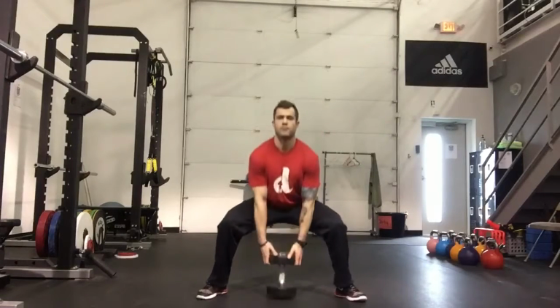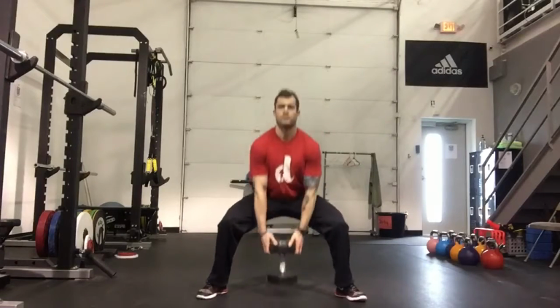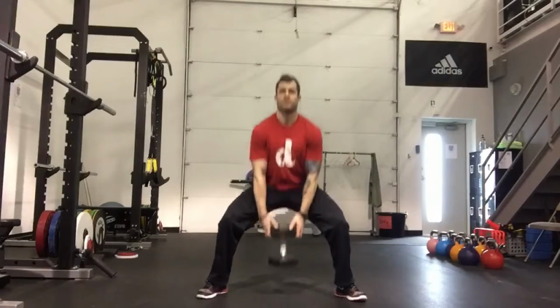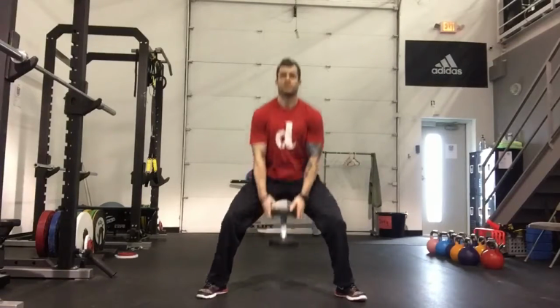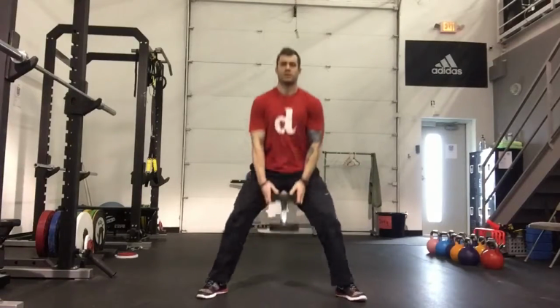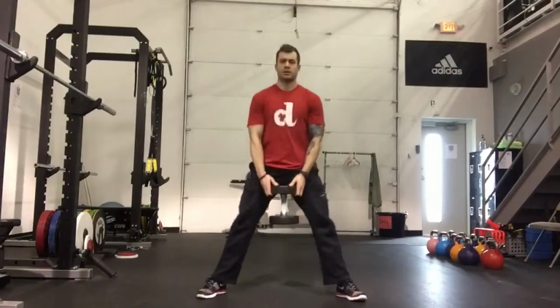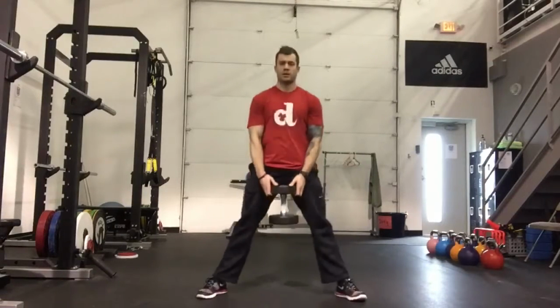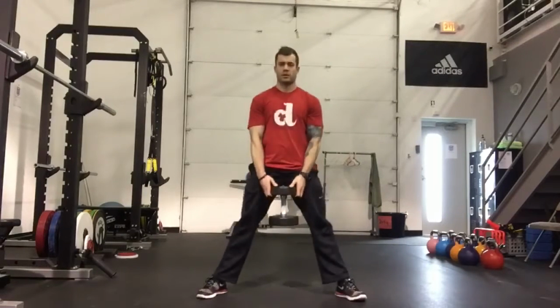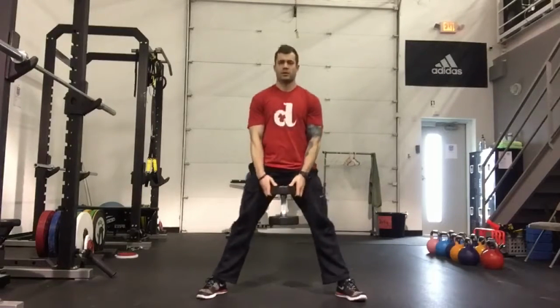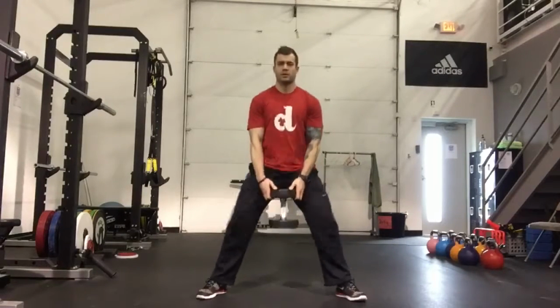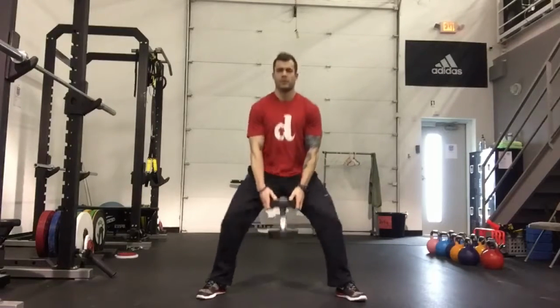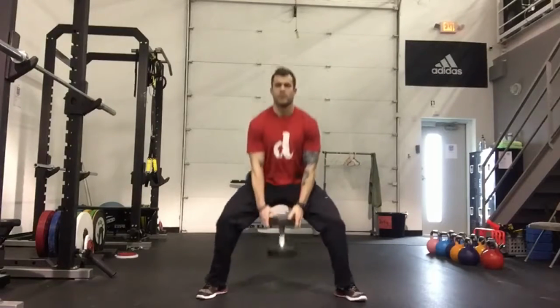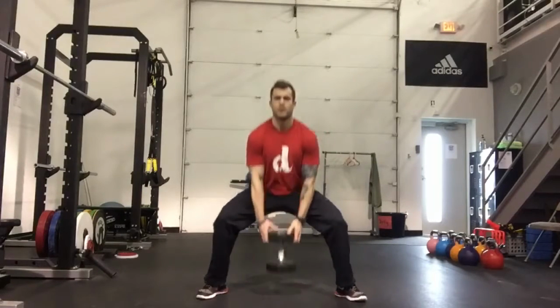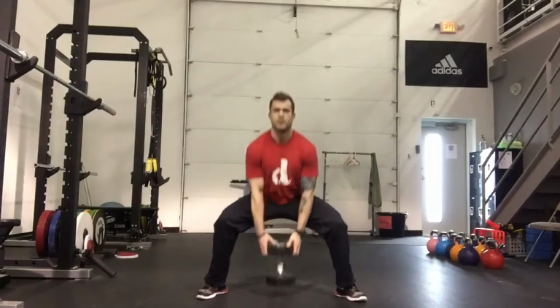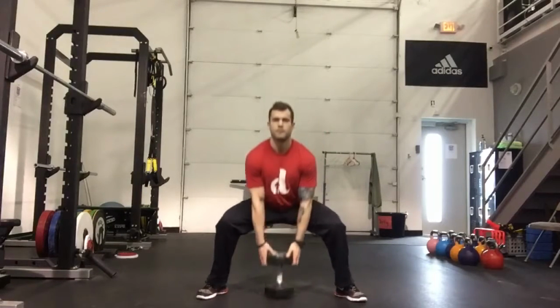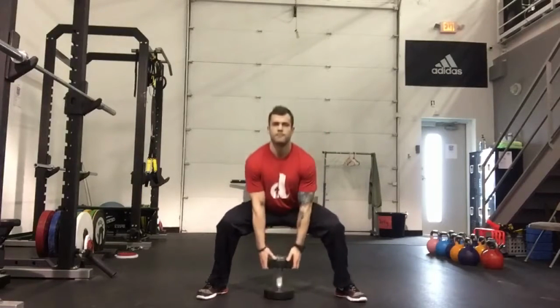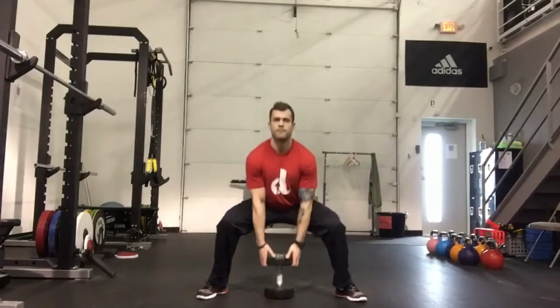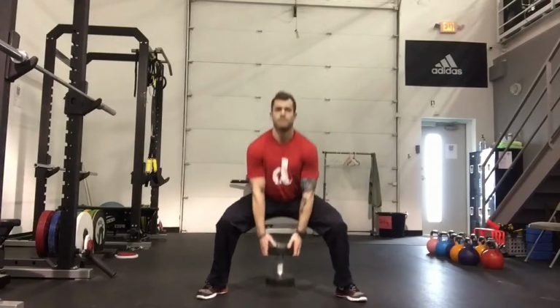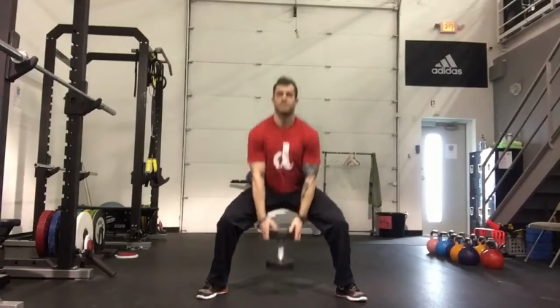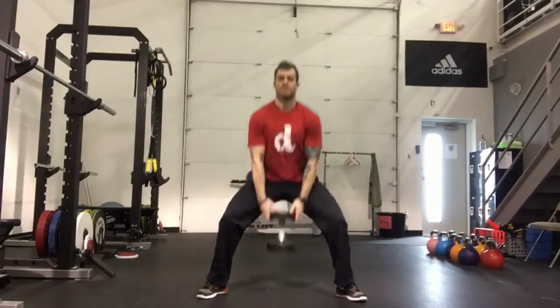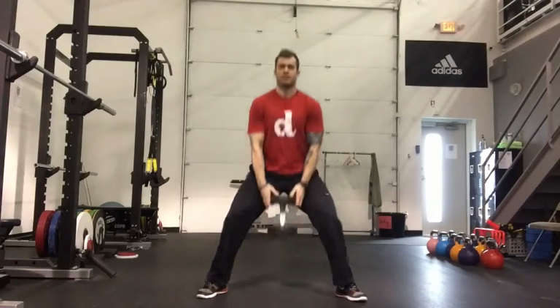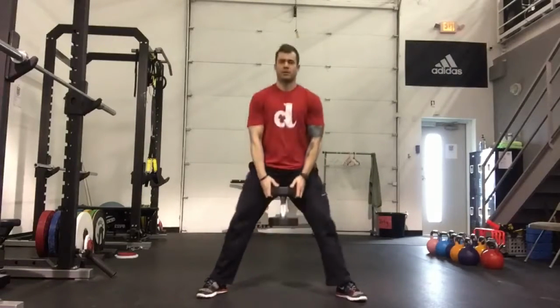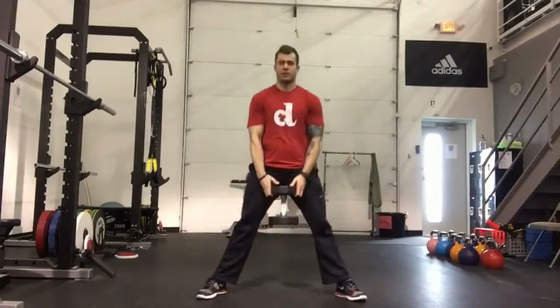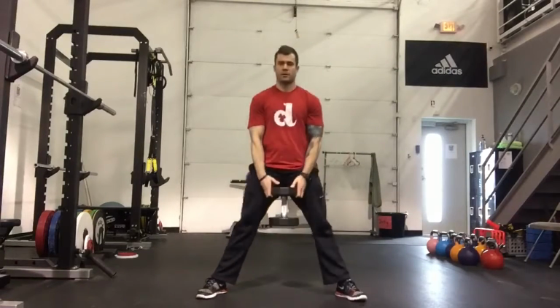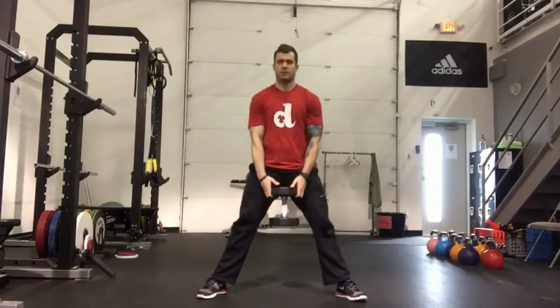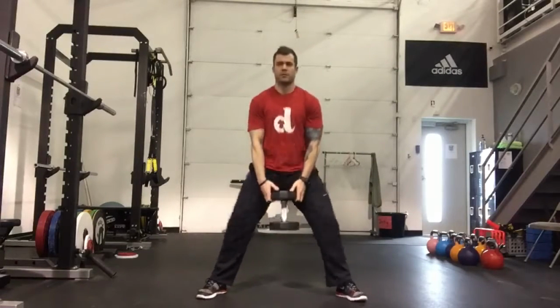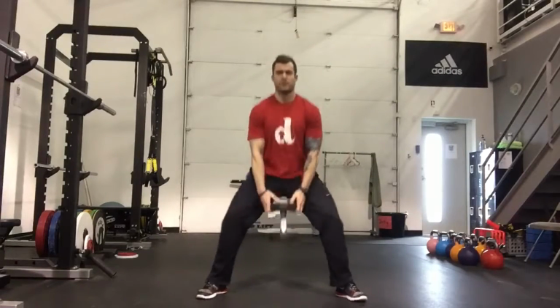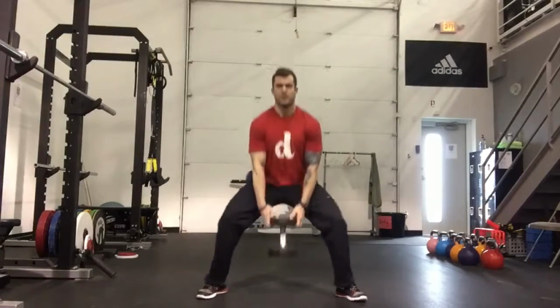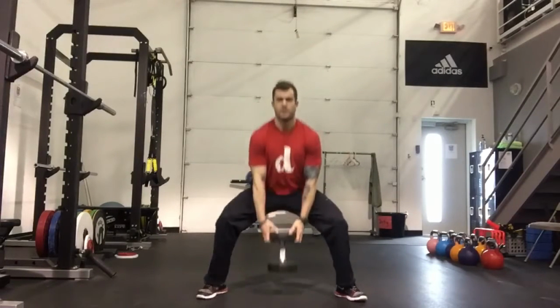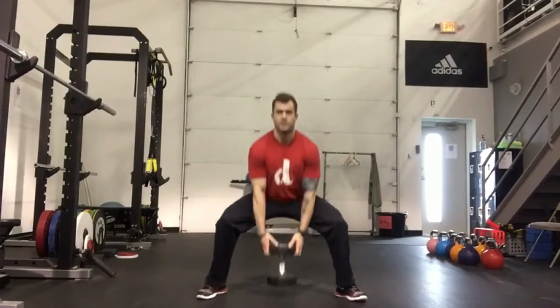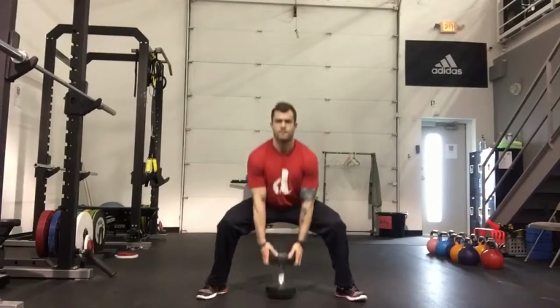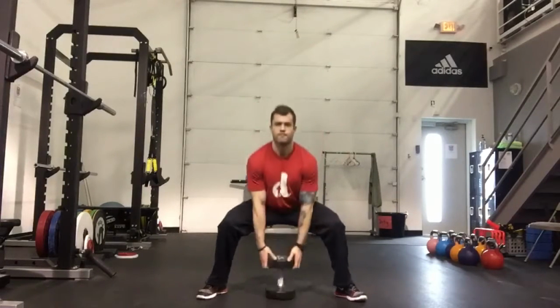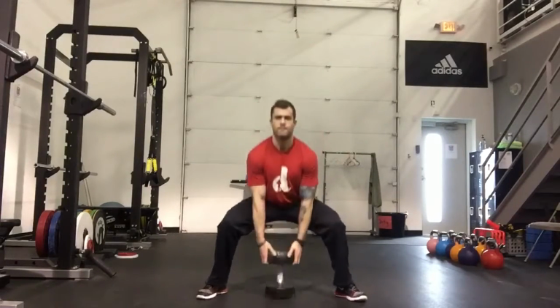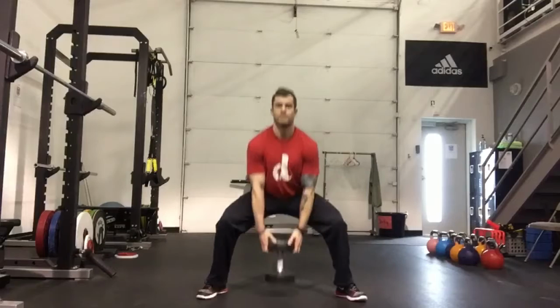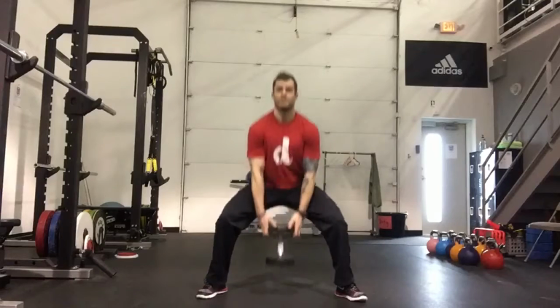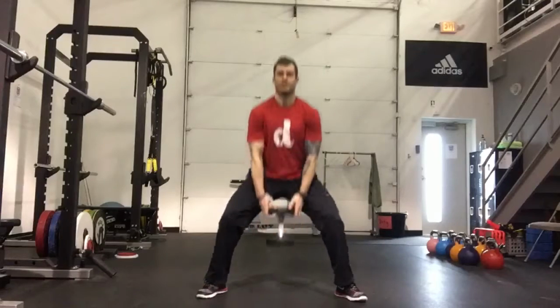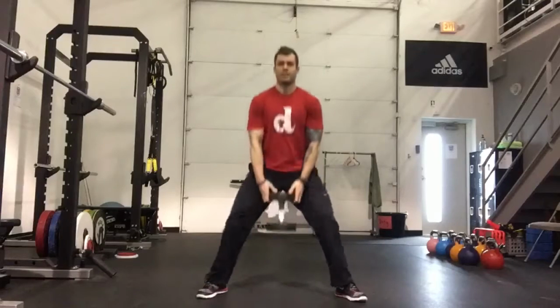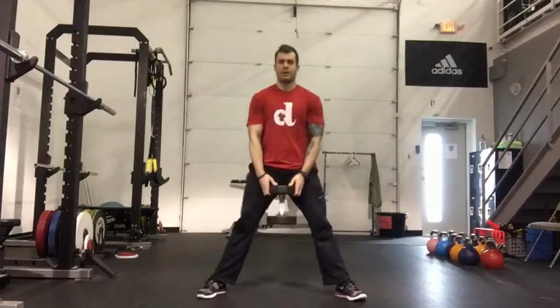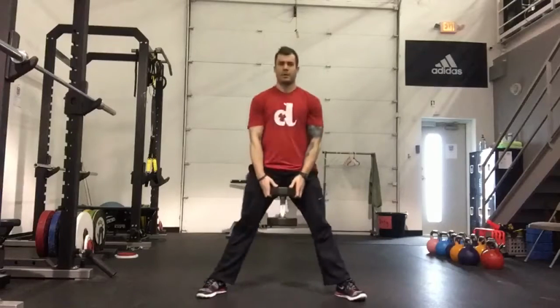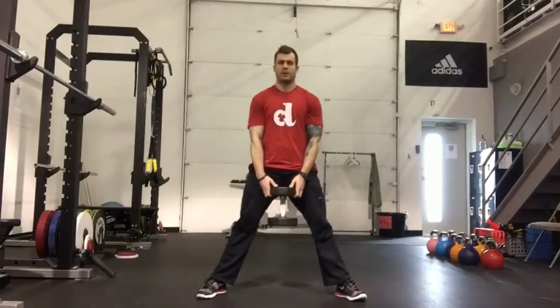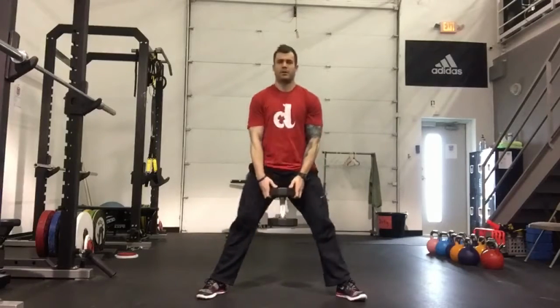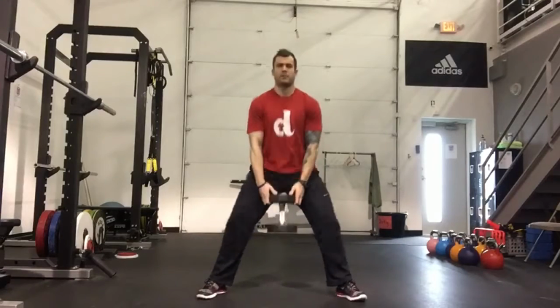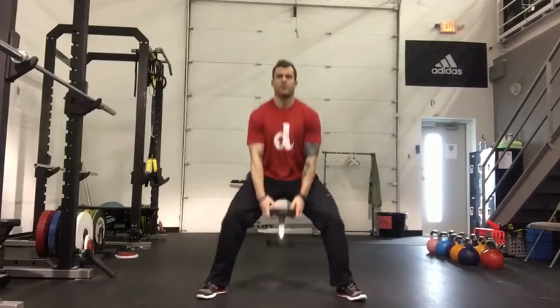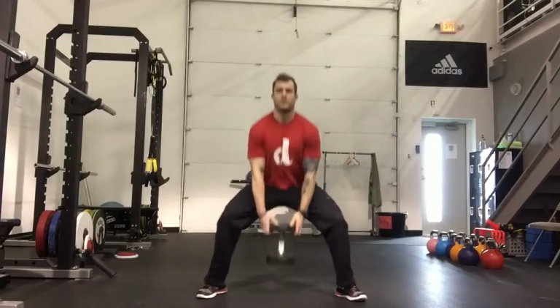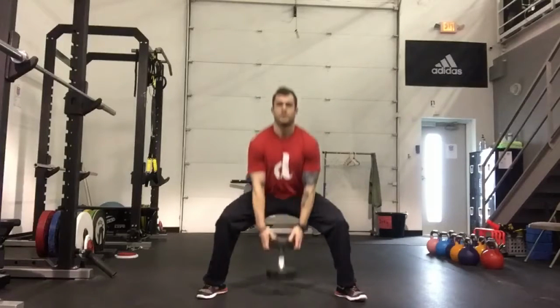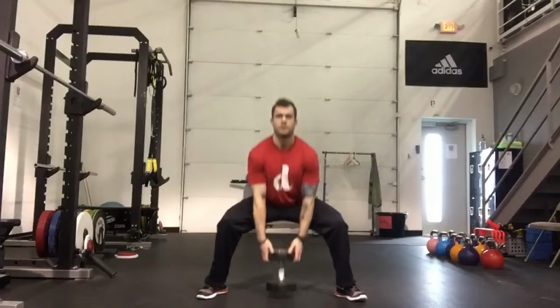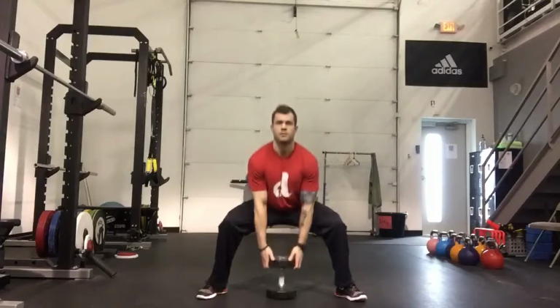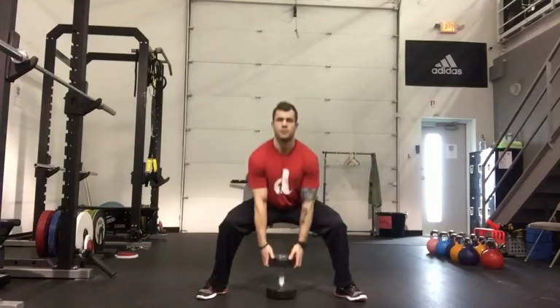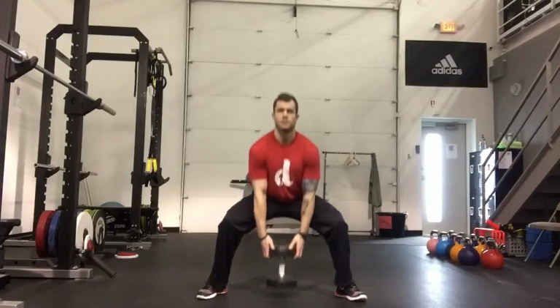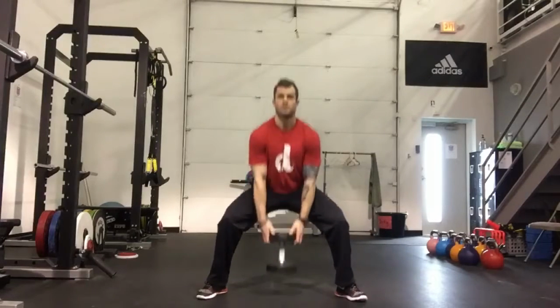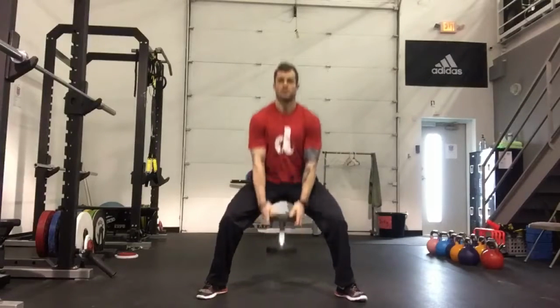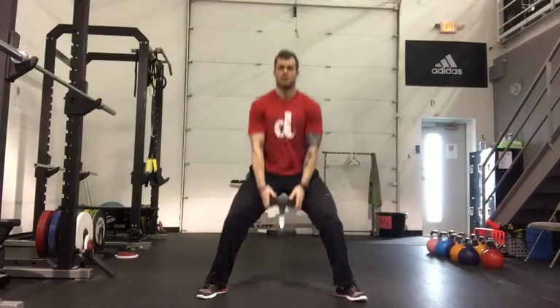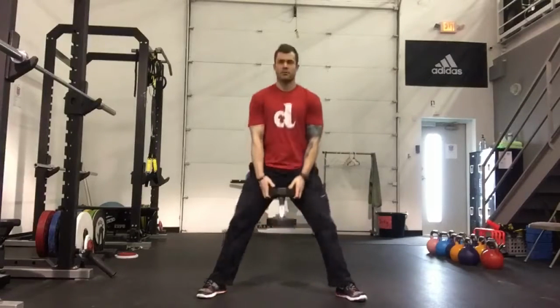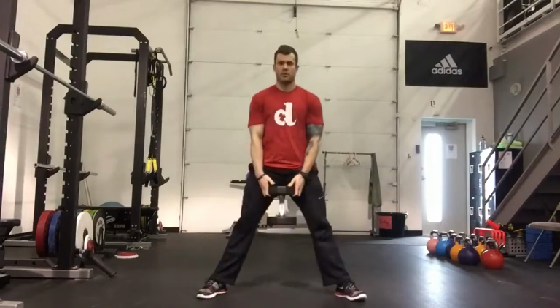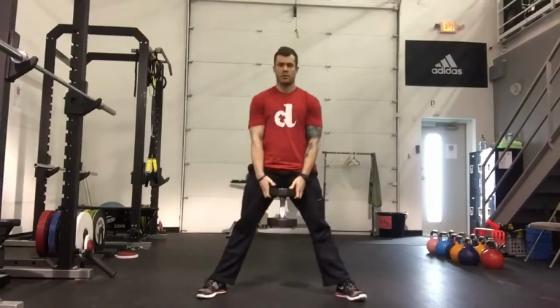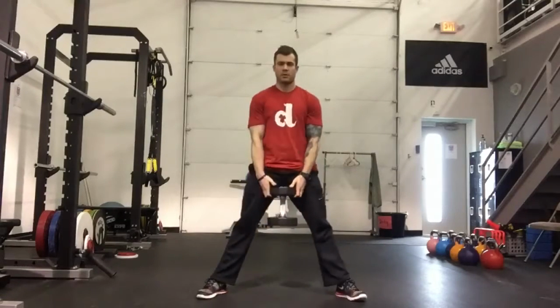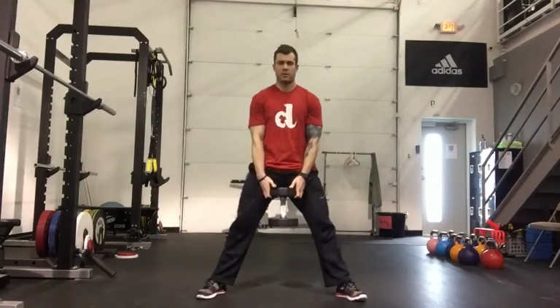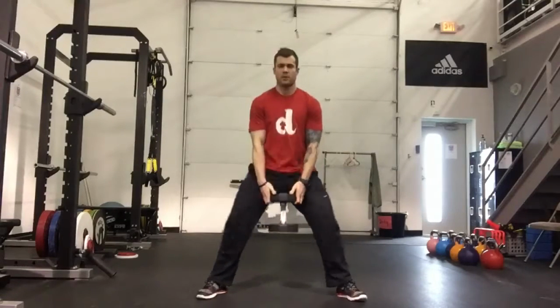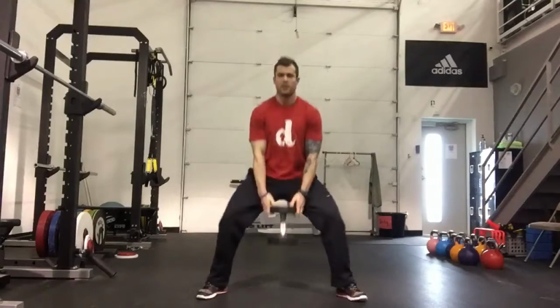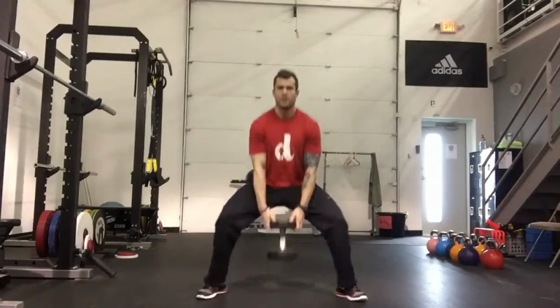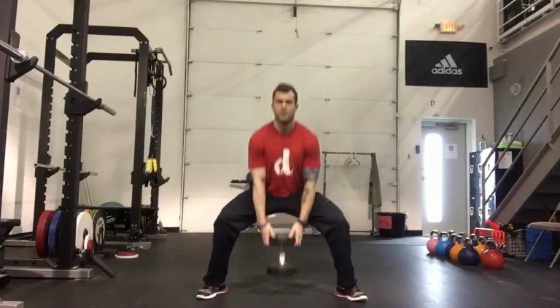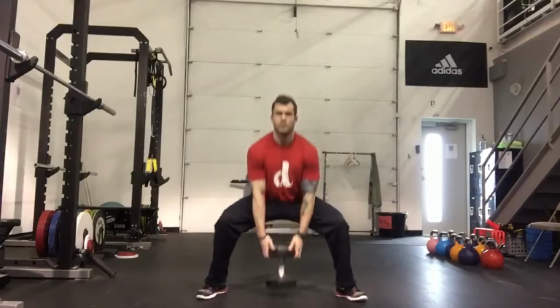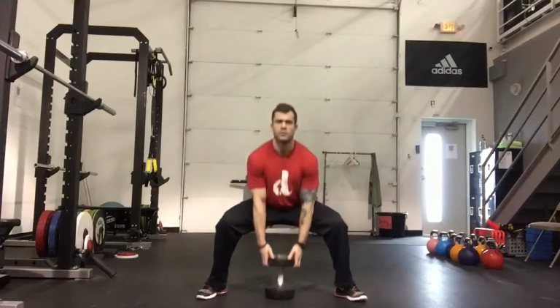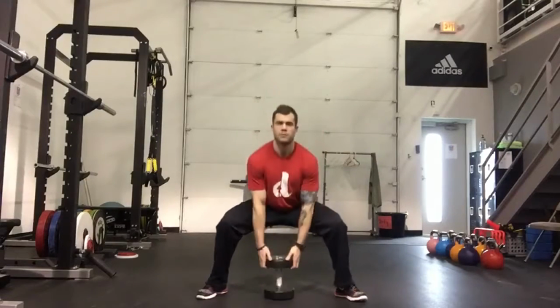Be careful not to let the dumbbell drag your shoulders too far forward. Keep your chest up and your shoulders down and back.